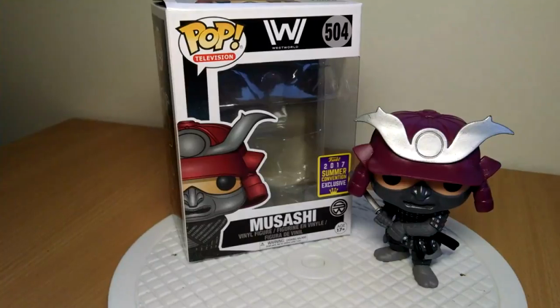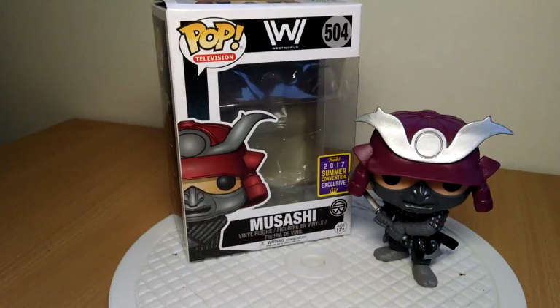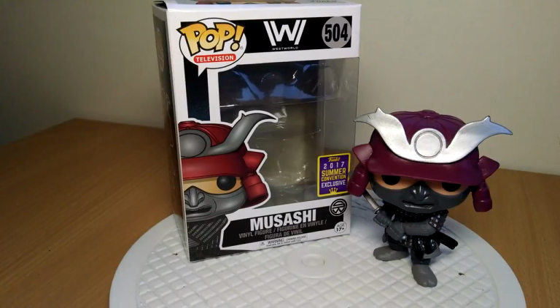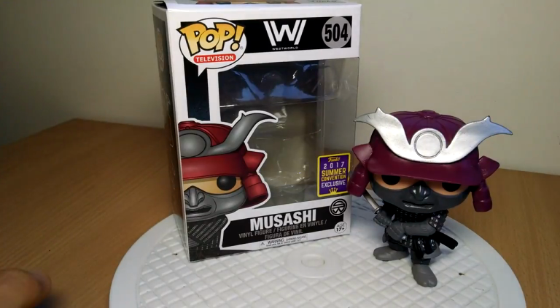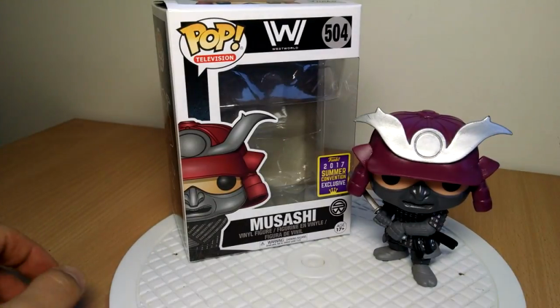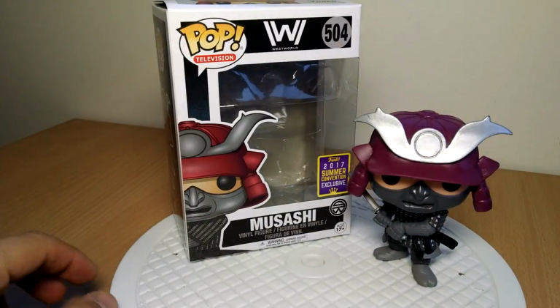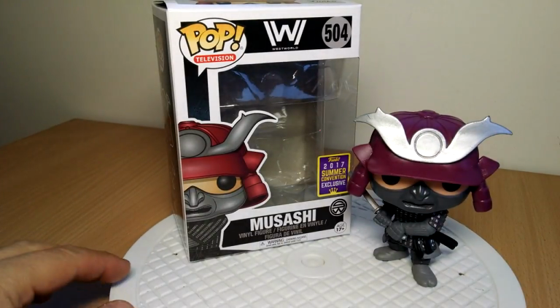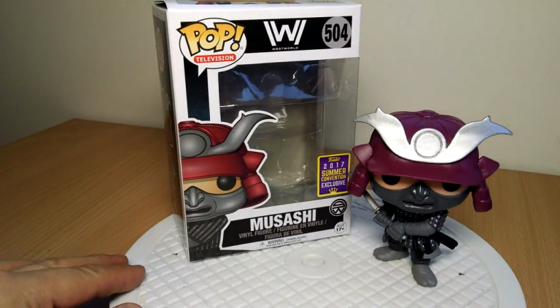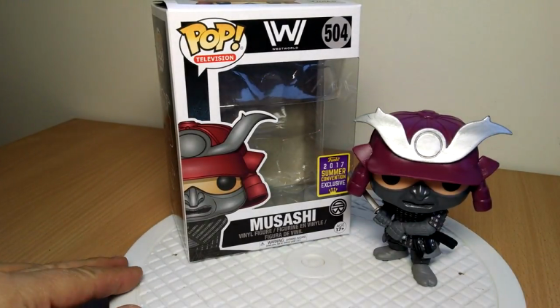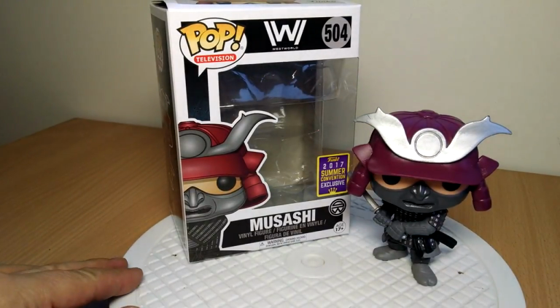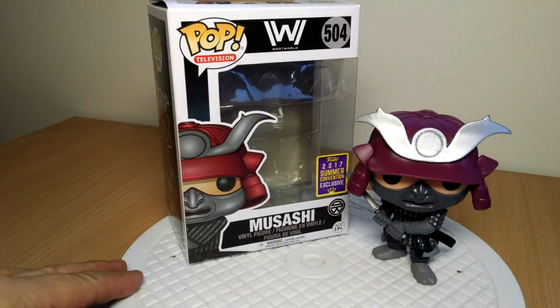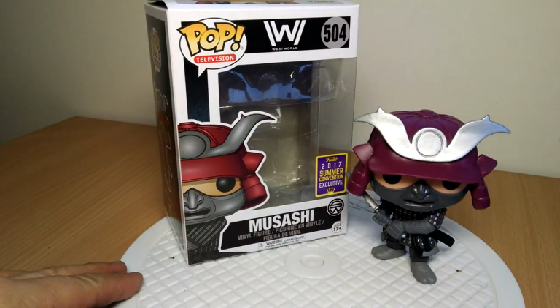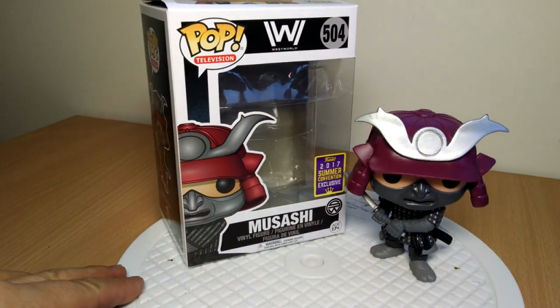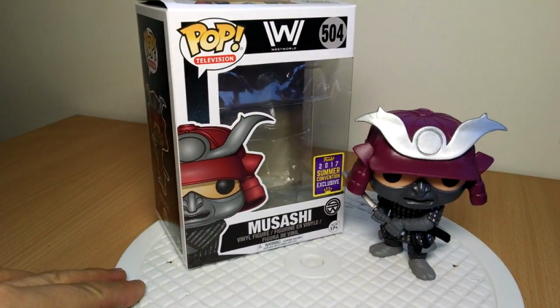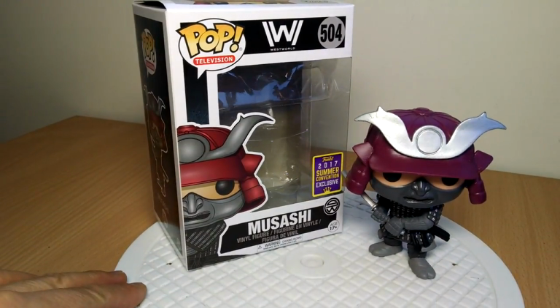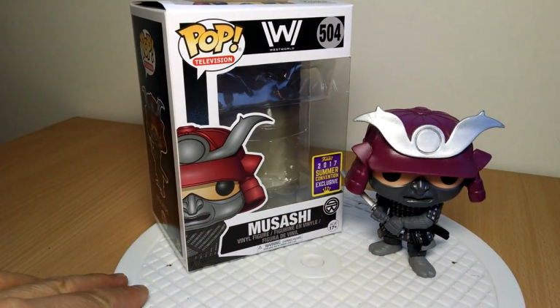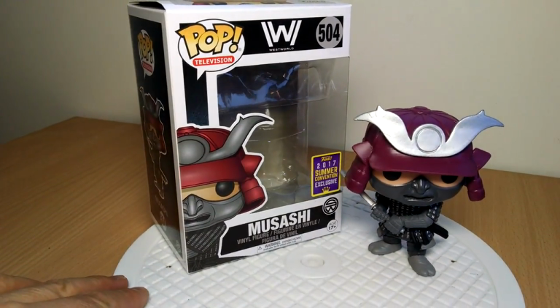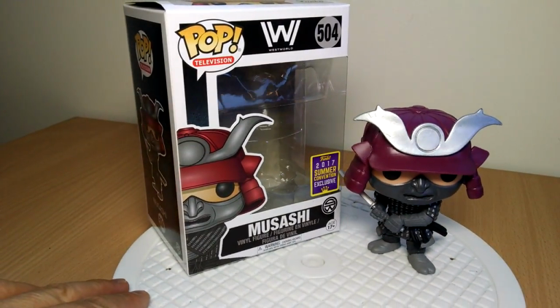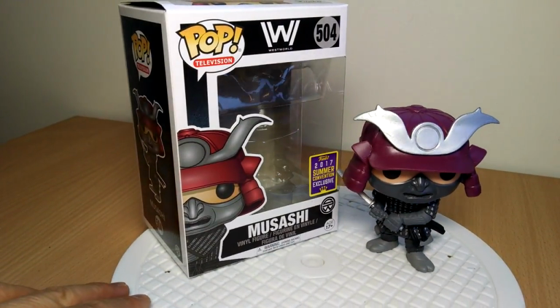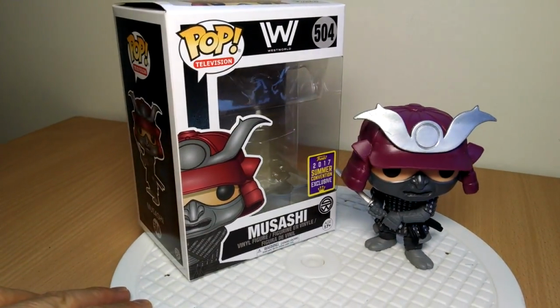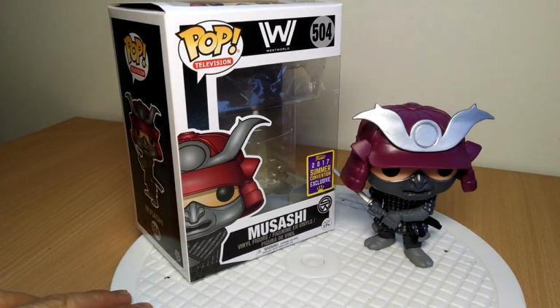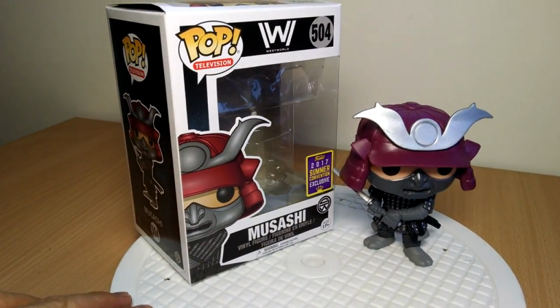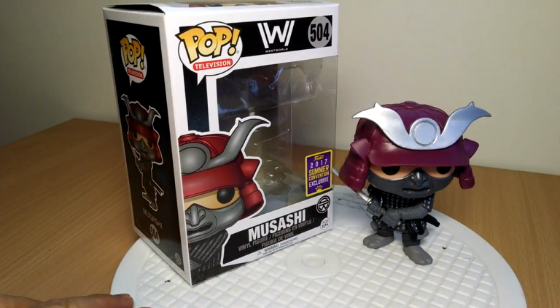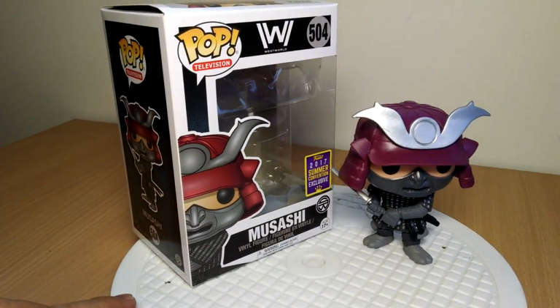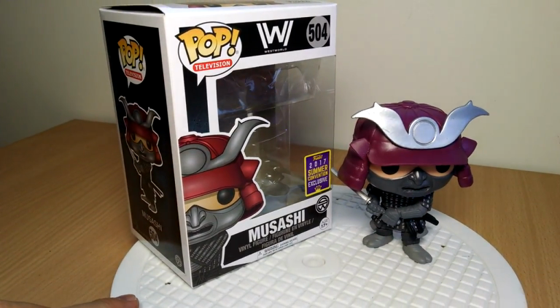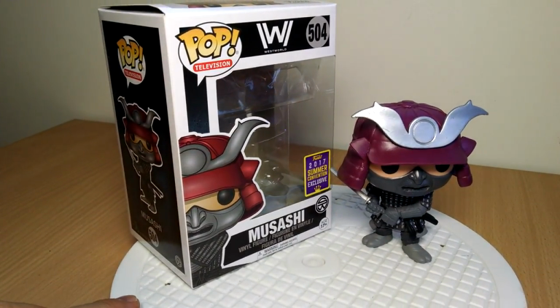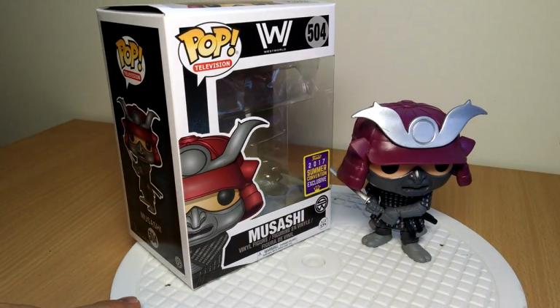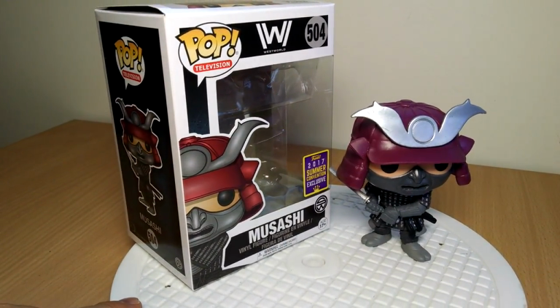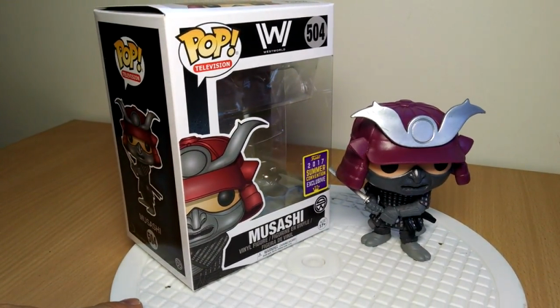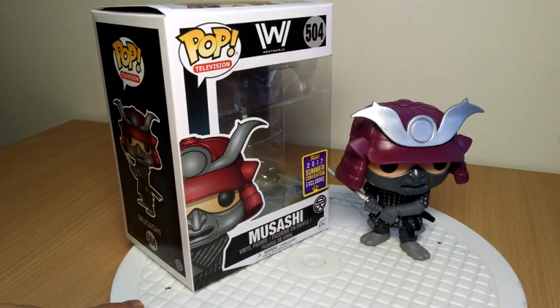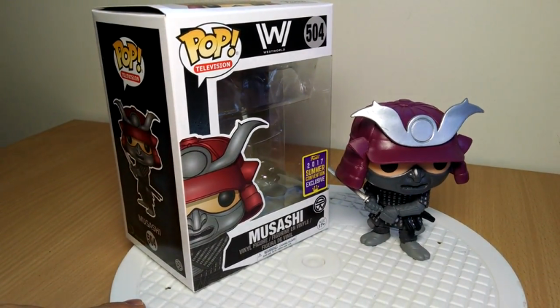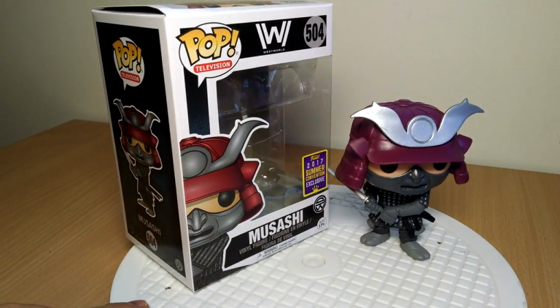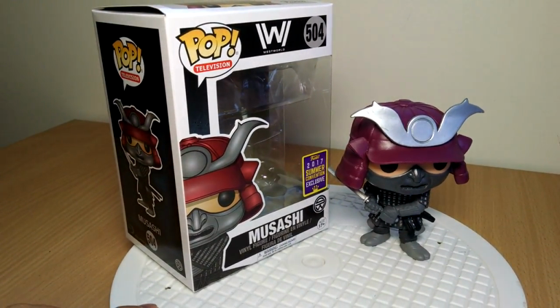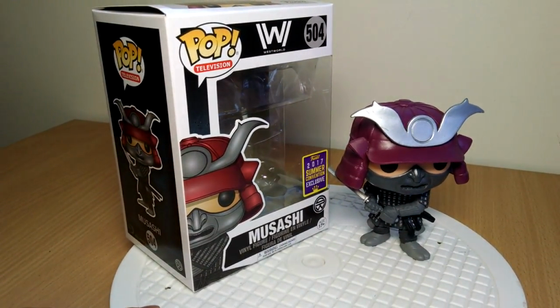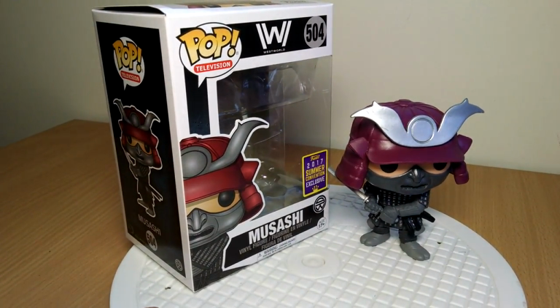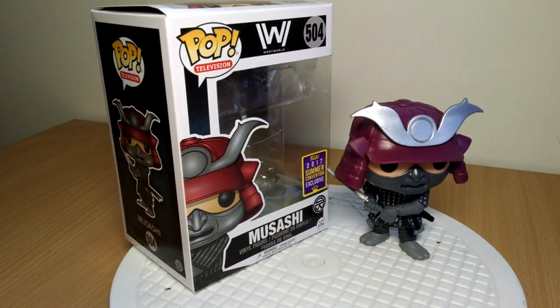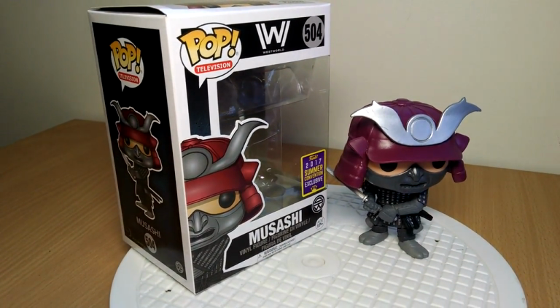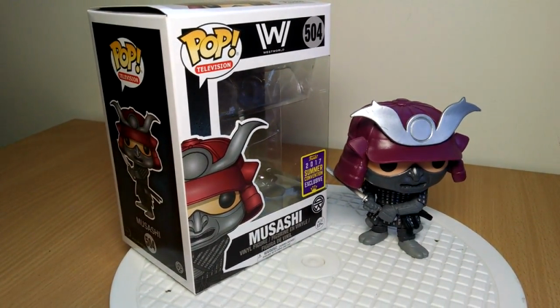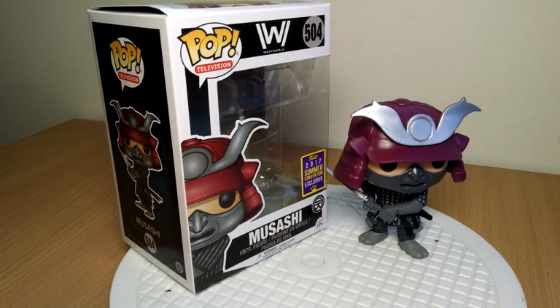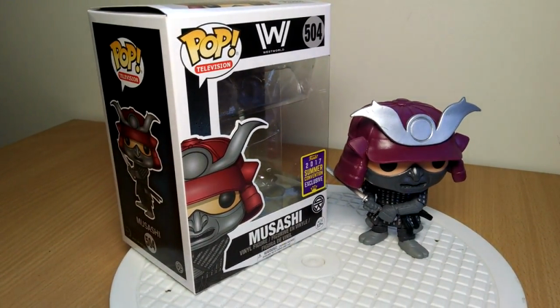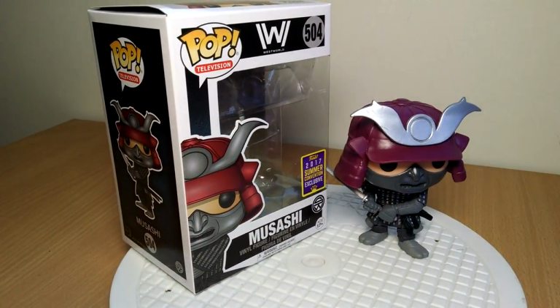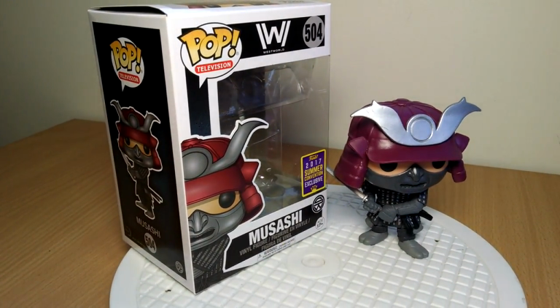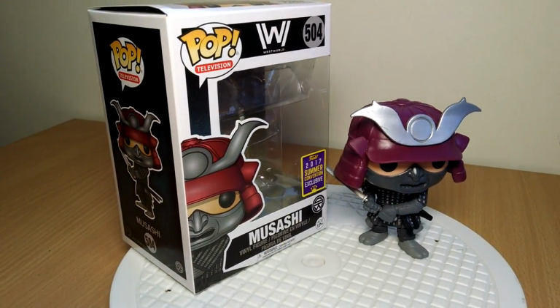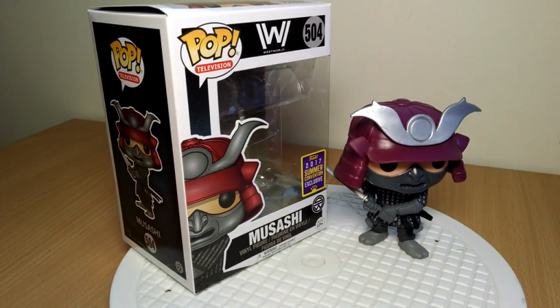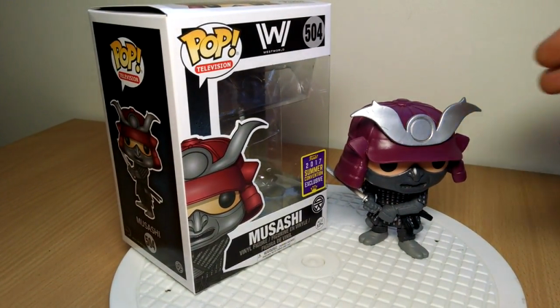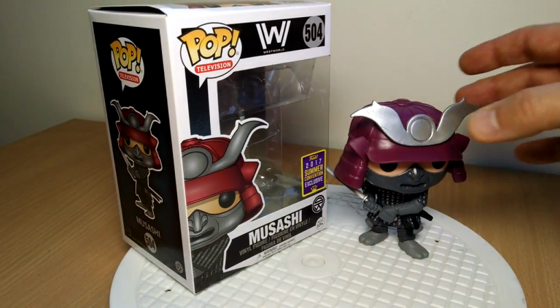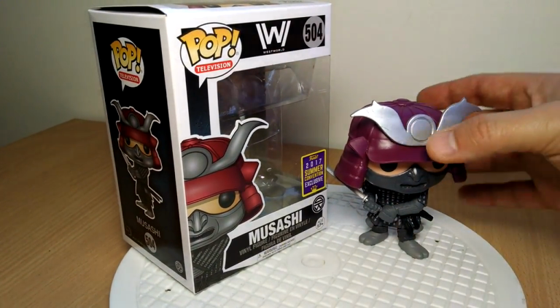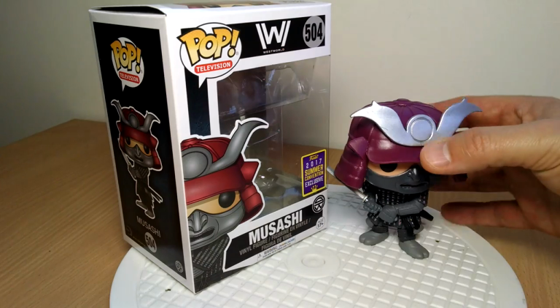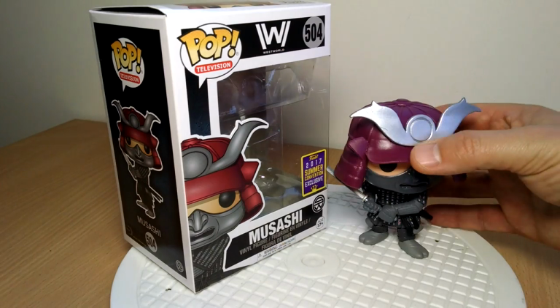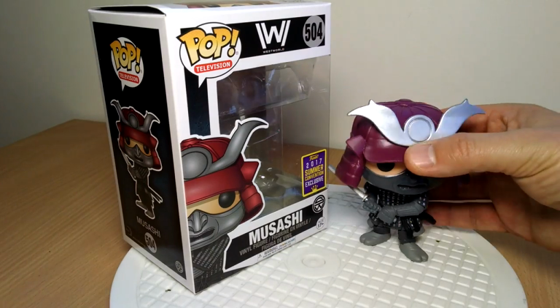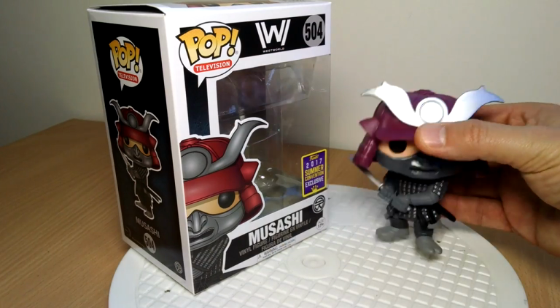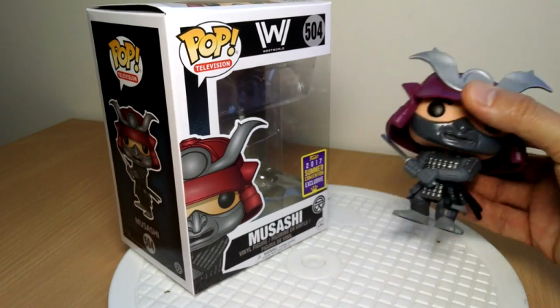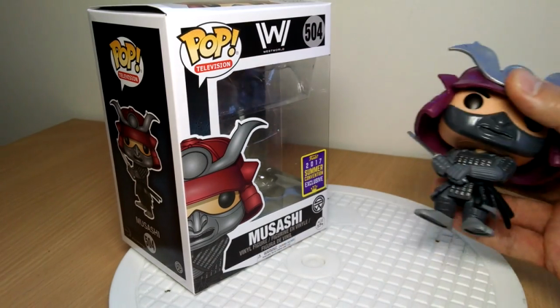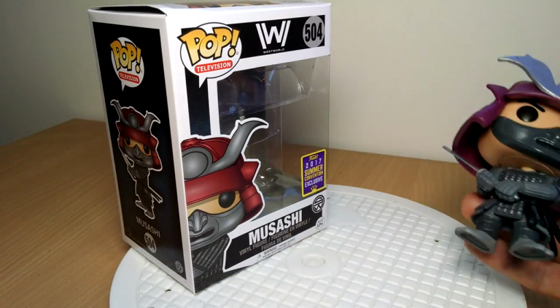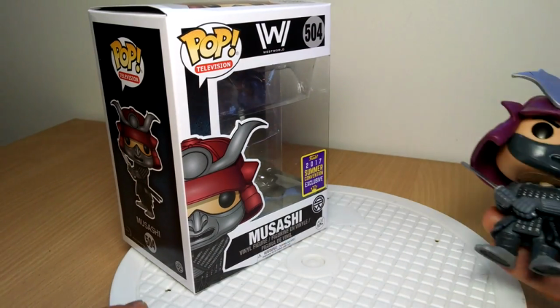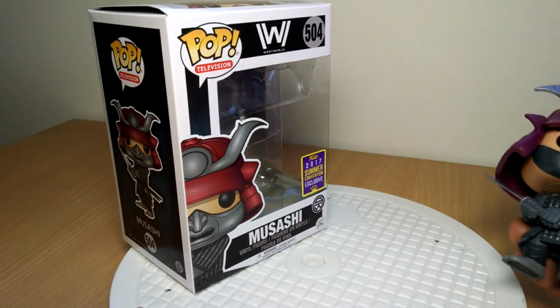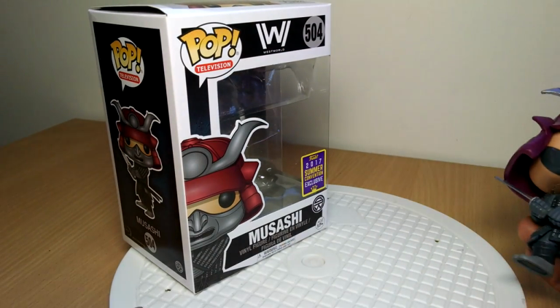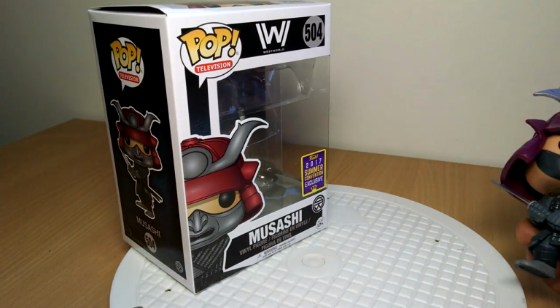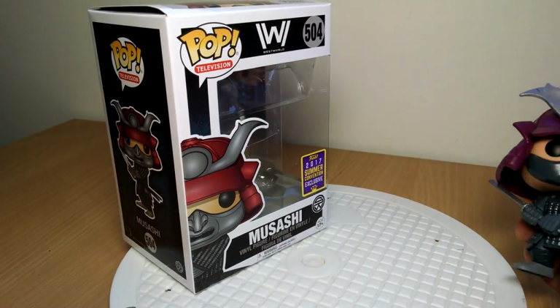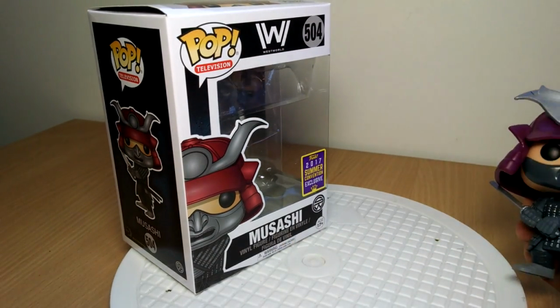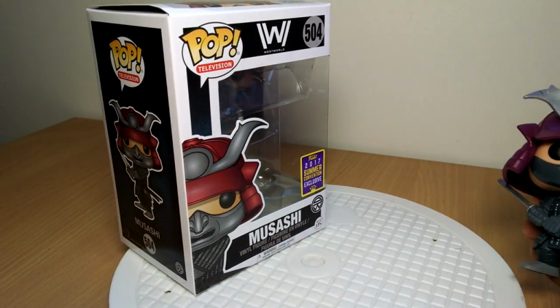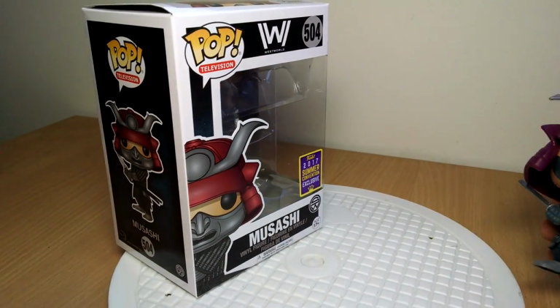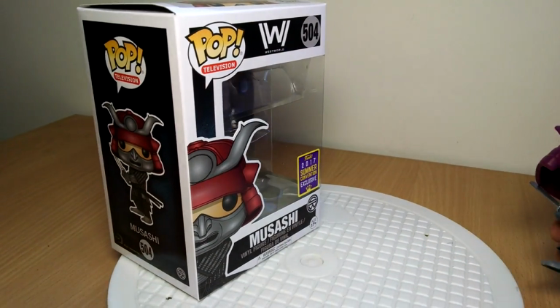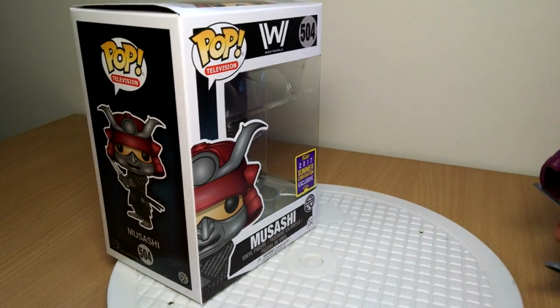Fly Guy back again with another San Diego slash summer convention pop. This time today we're looking at Mushashi from Westworld.